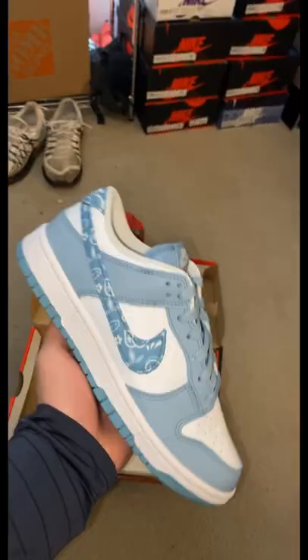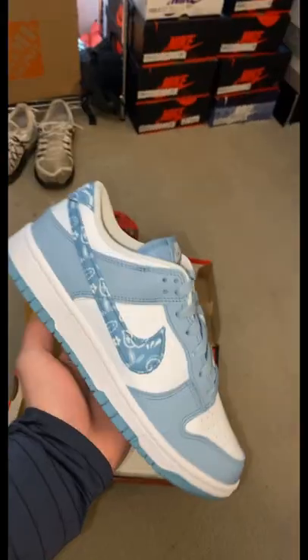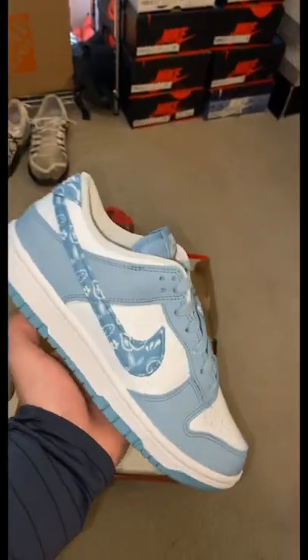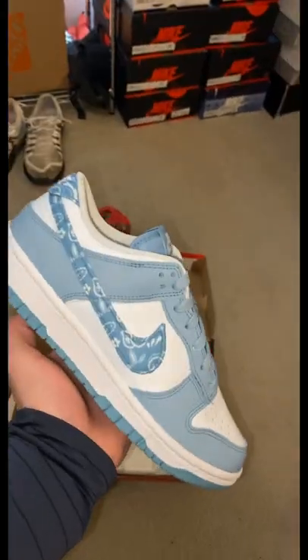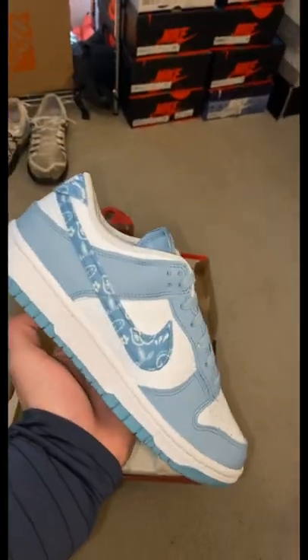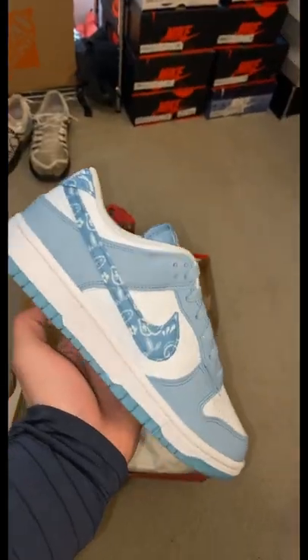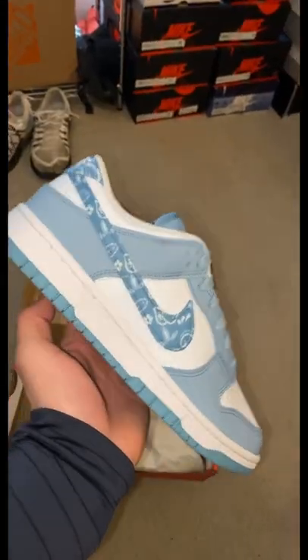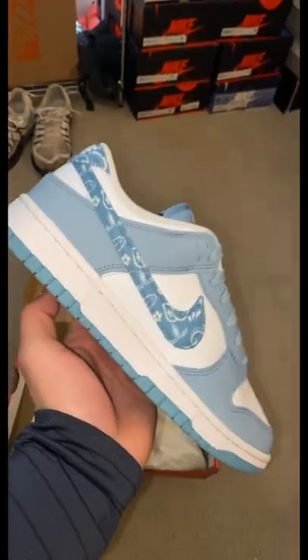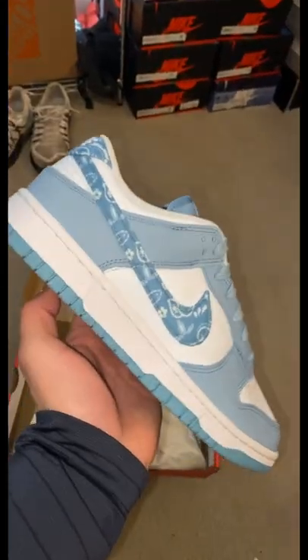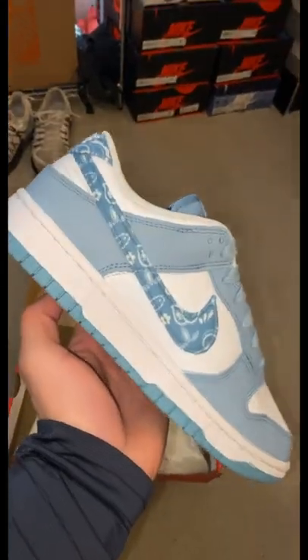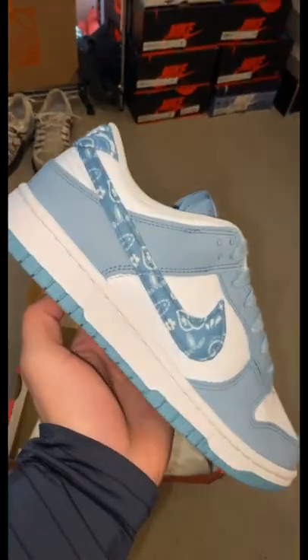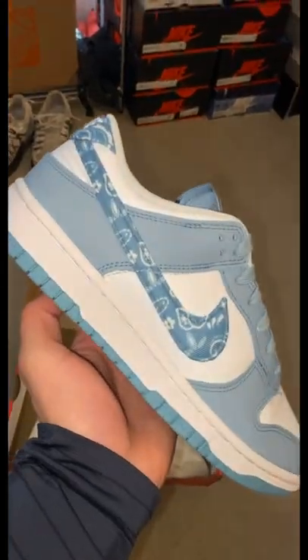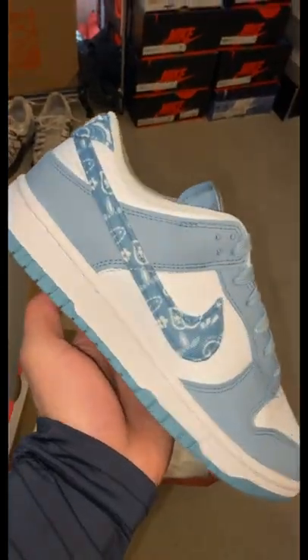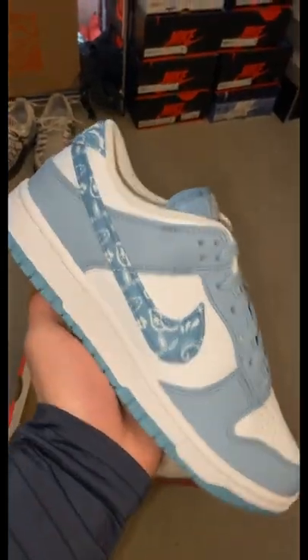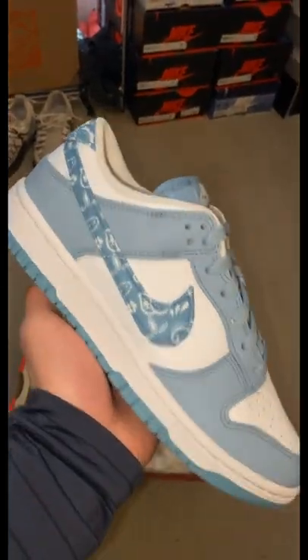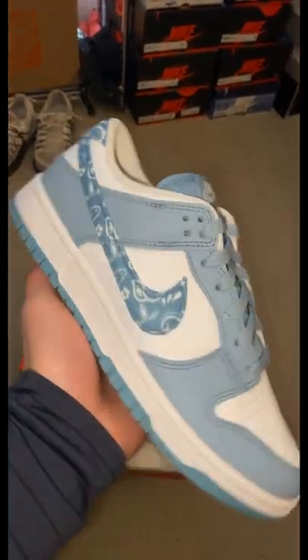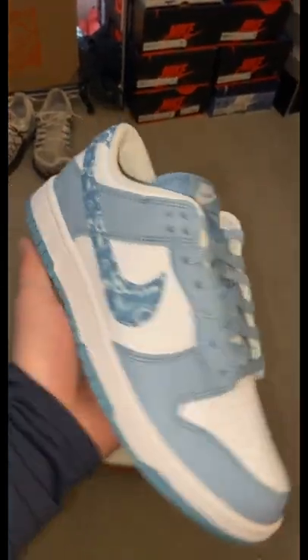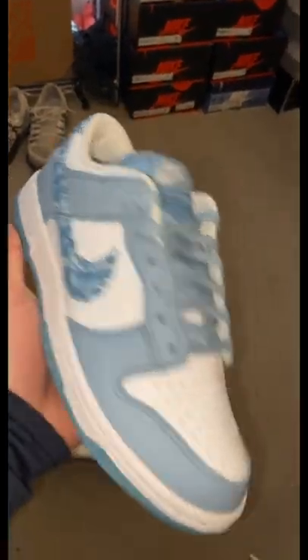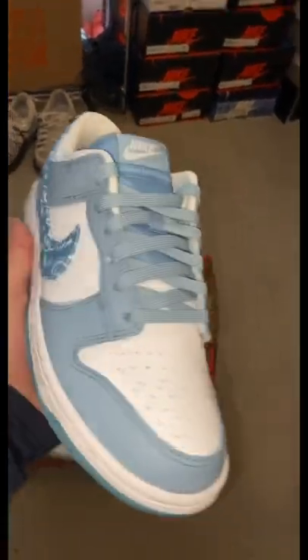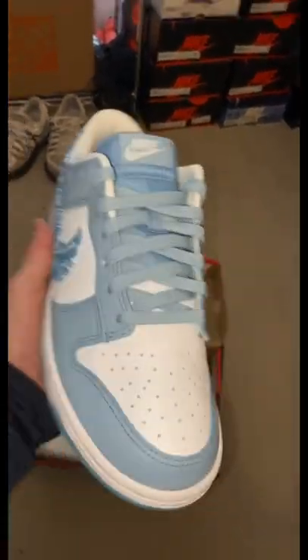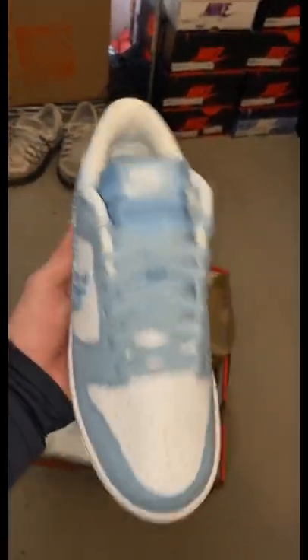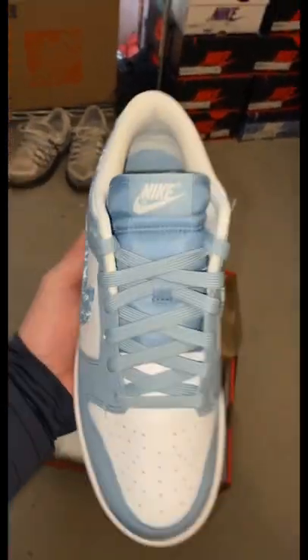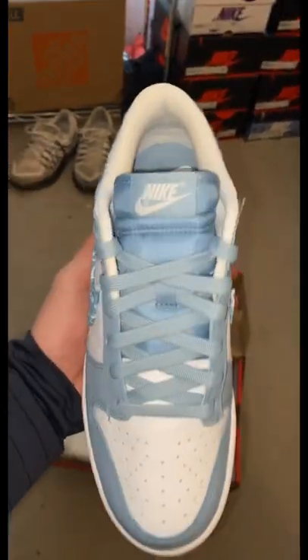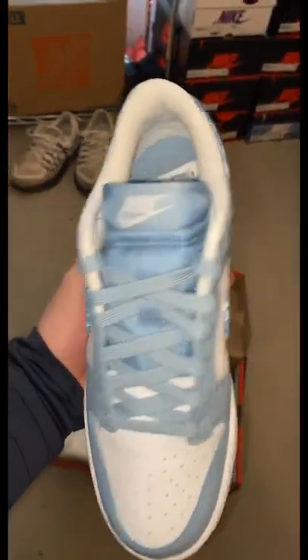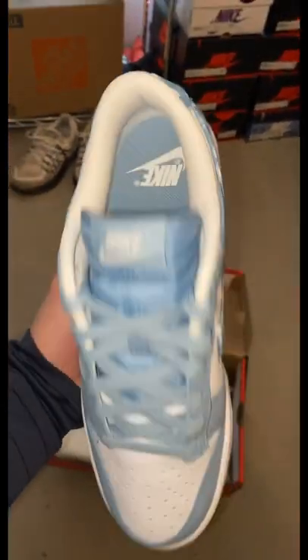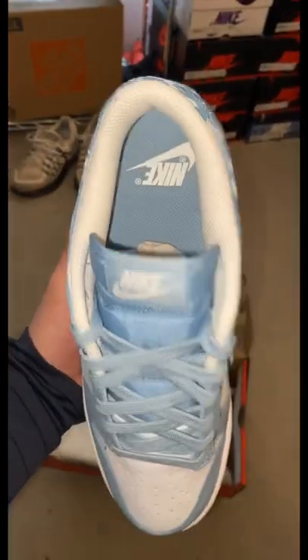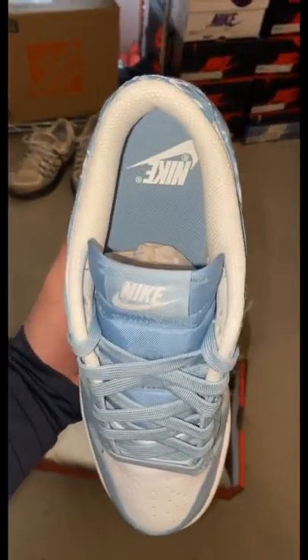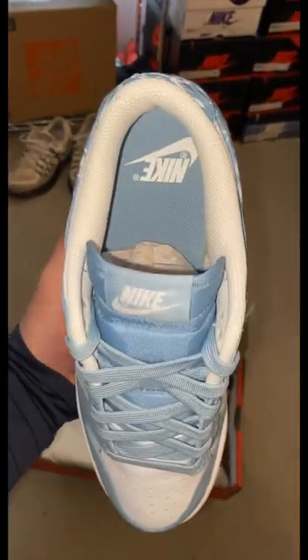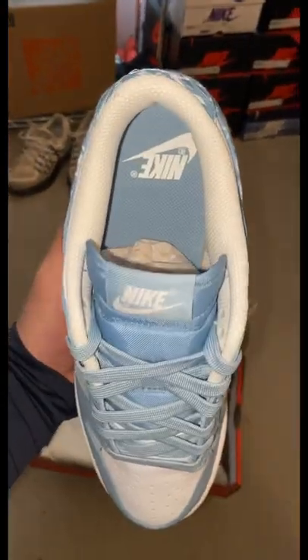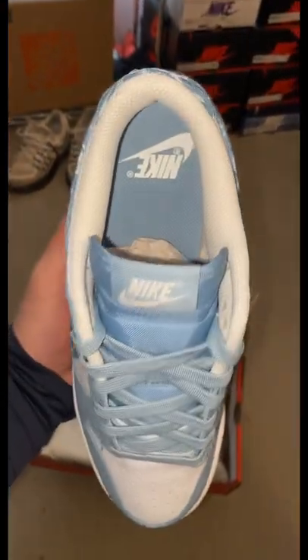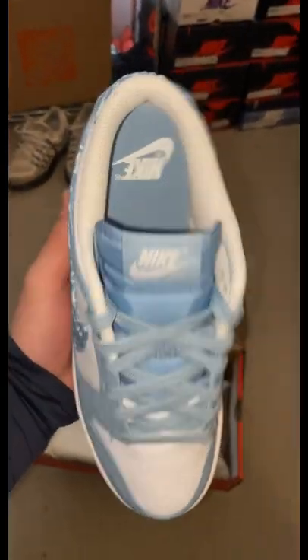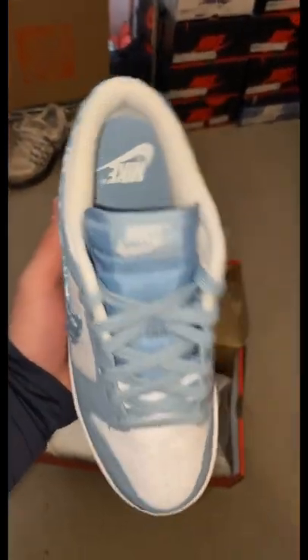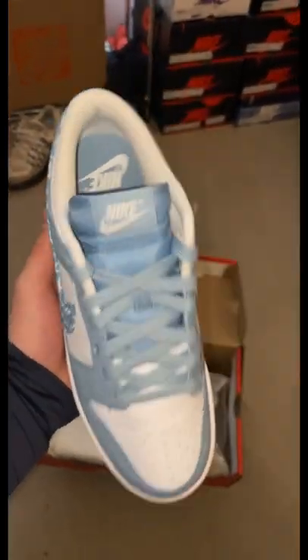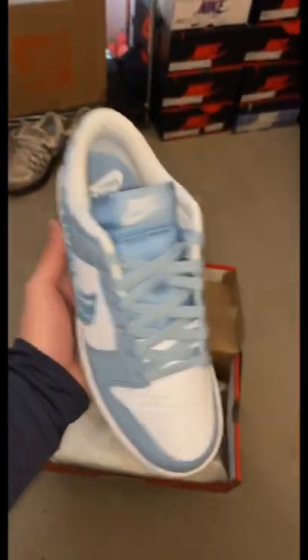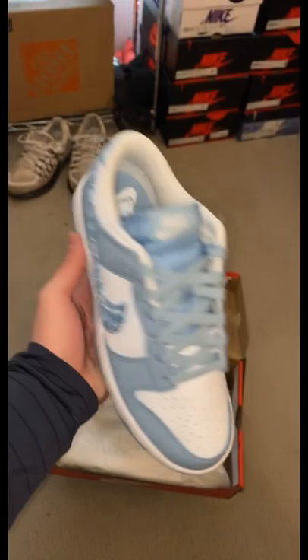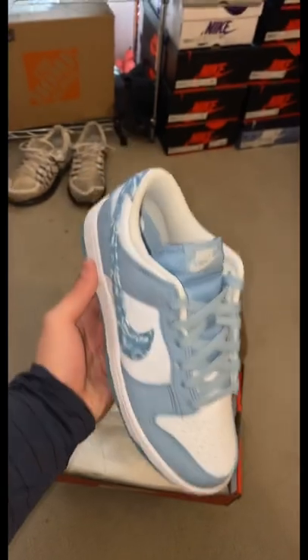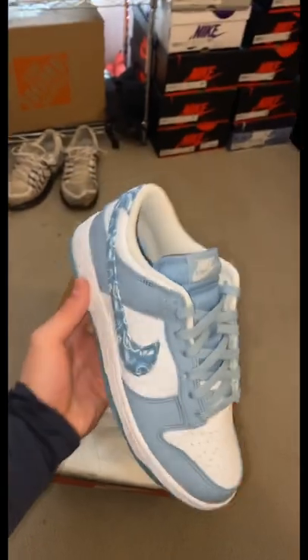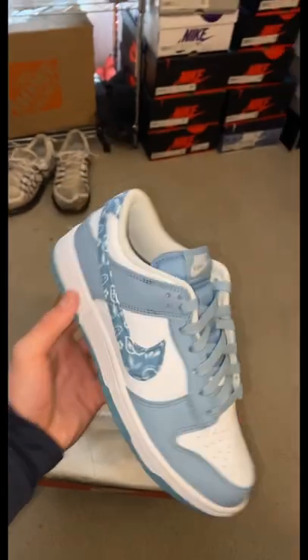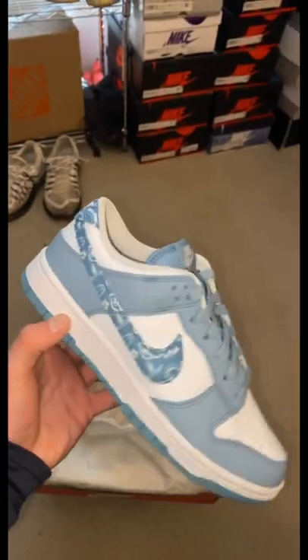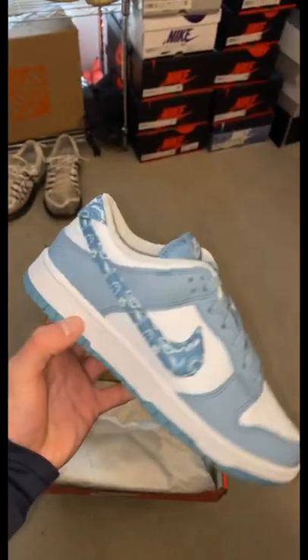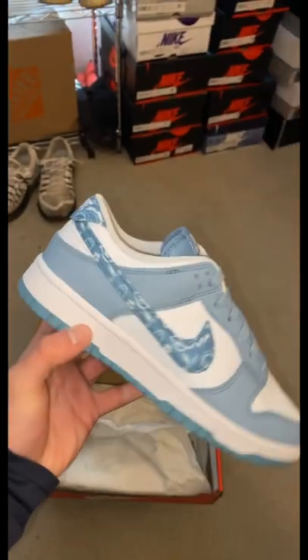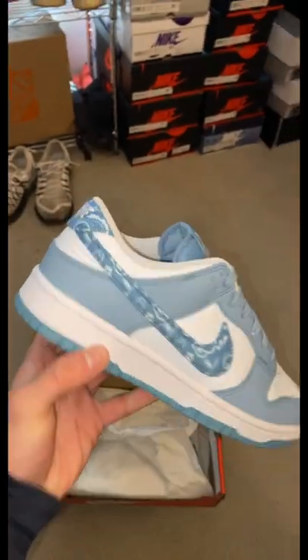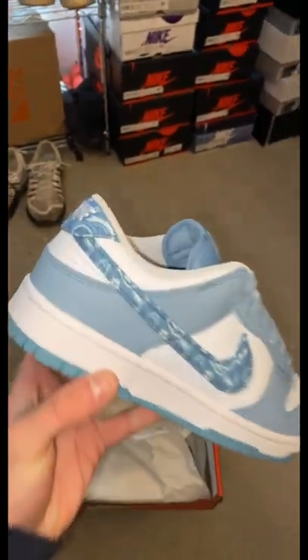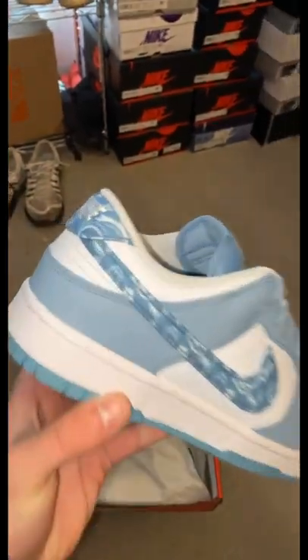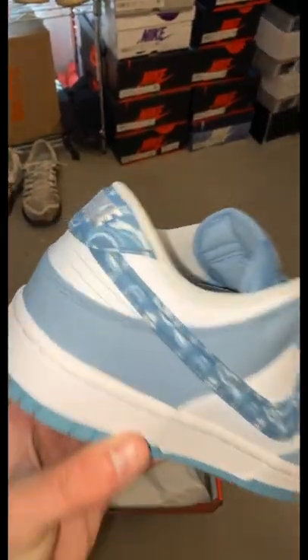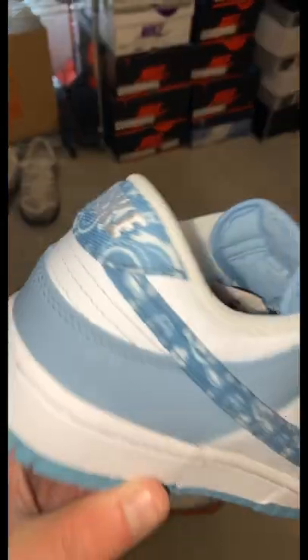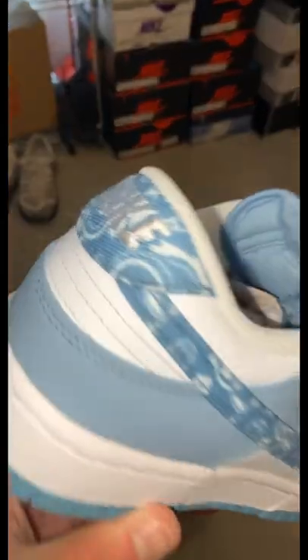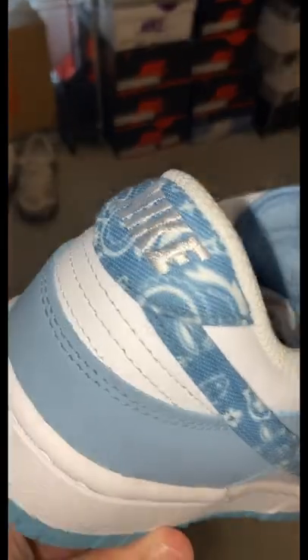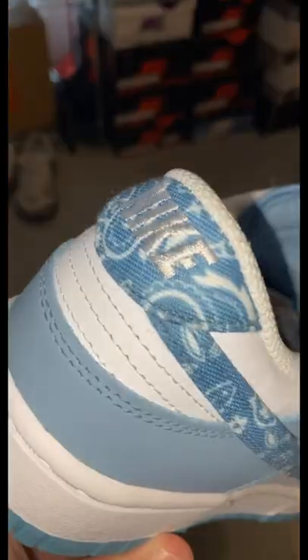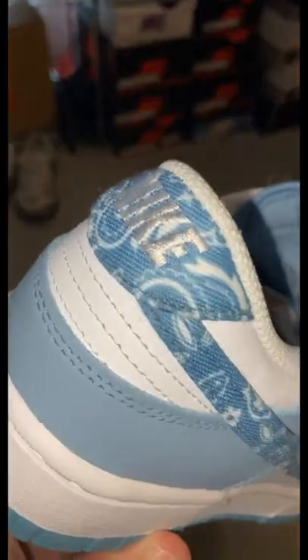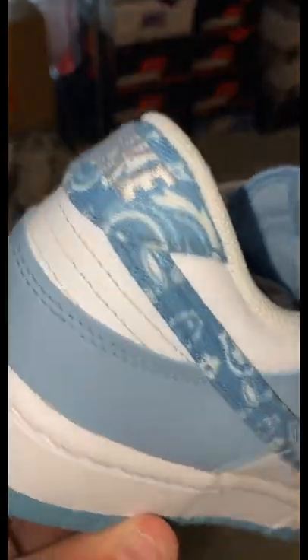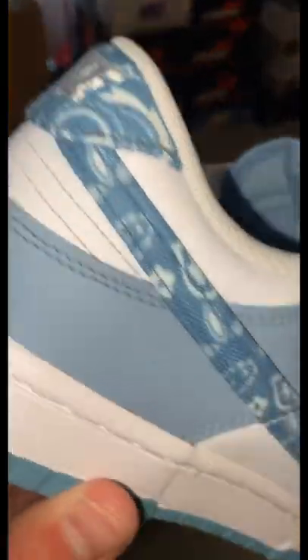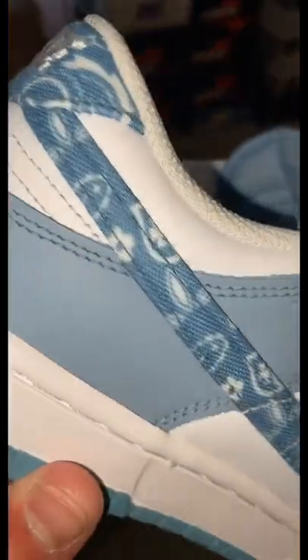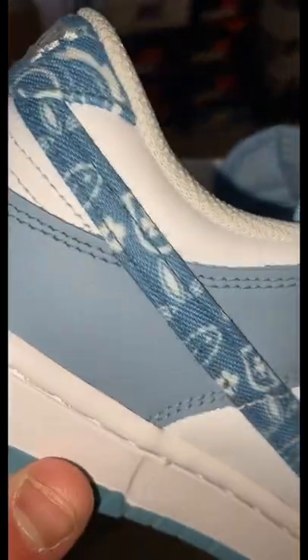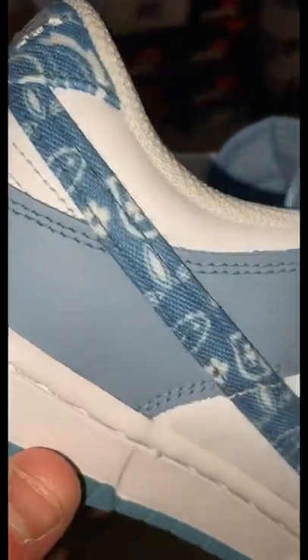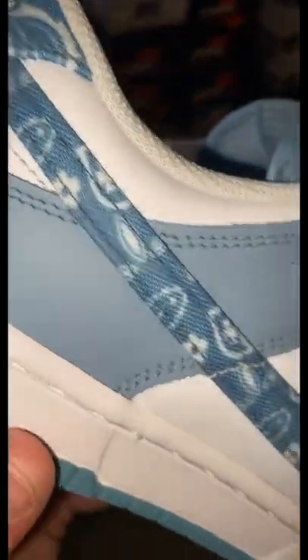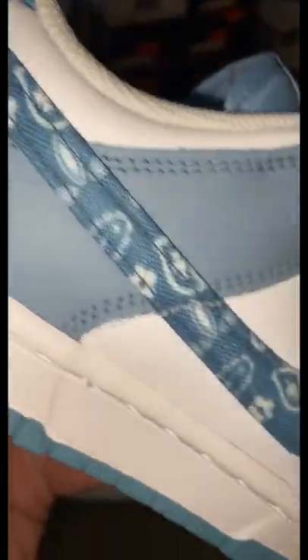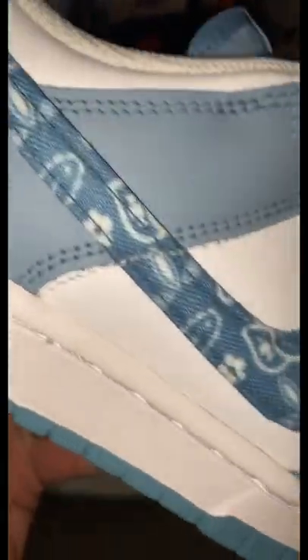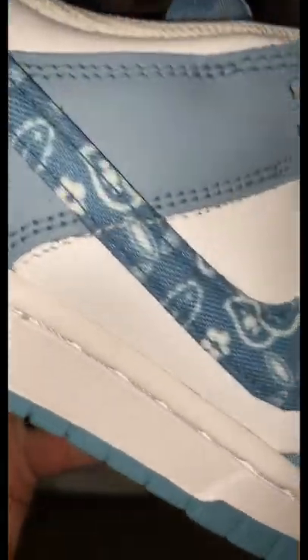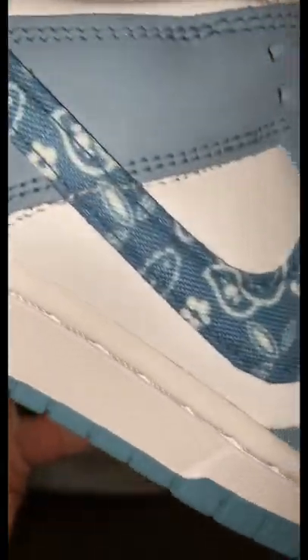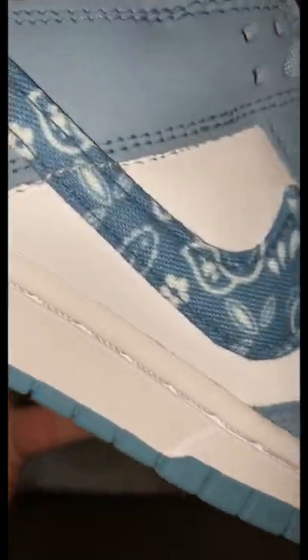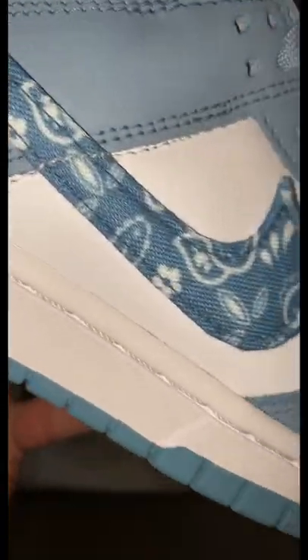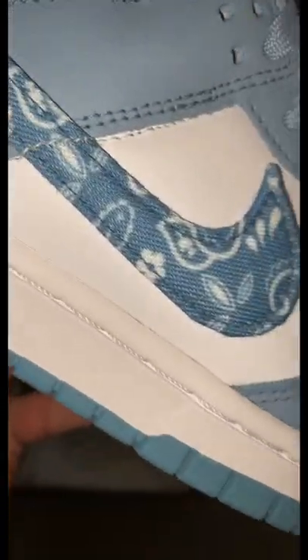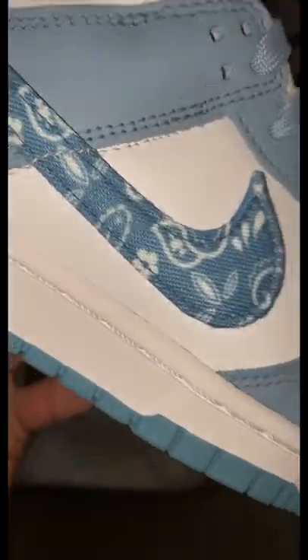The second pair are these Blue Paisley Dunks in a little bit of a smaller size, but the designs on this shoe are absolutely insane.